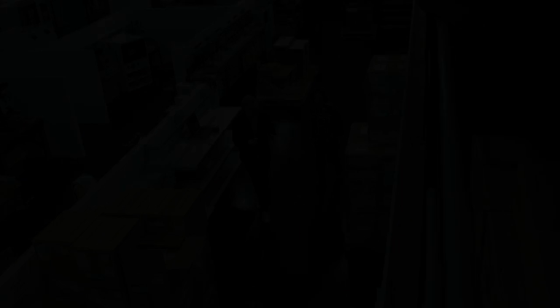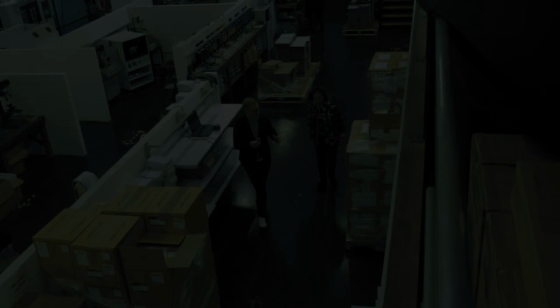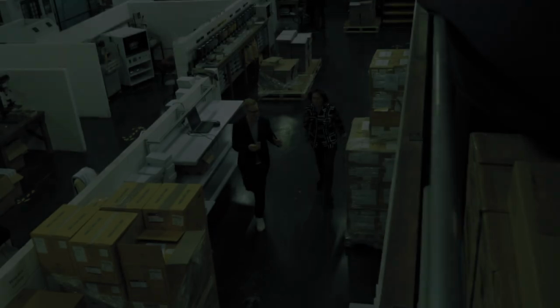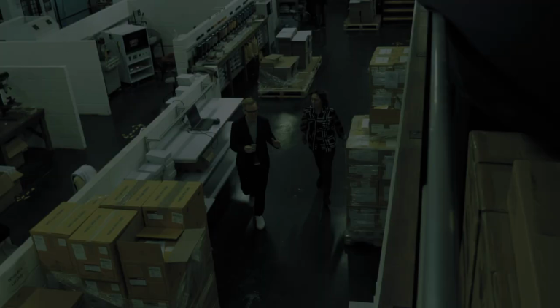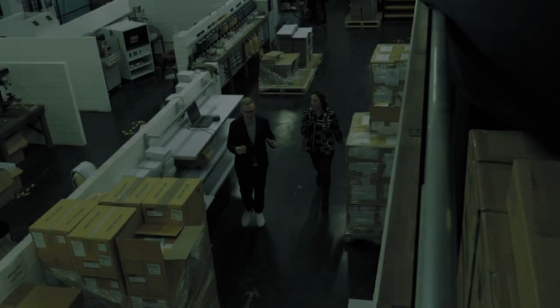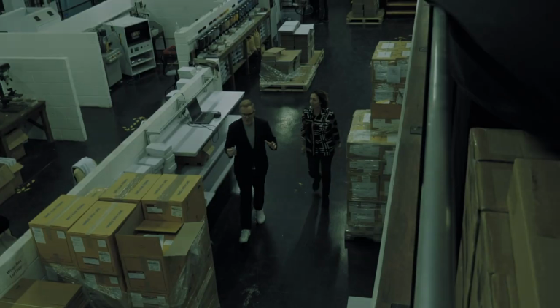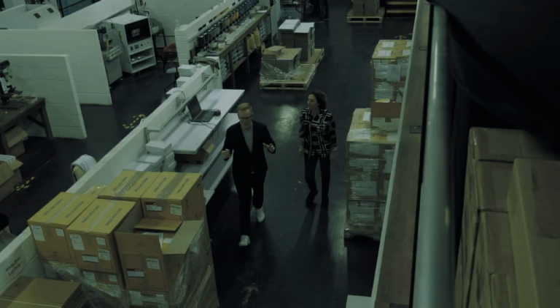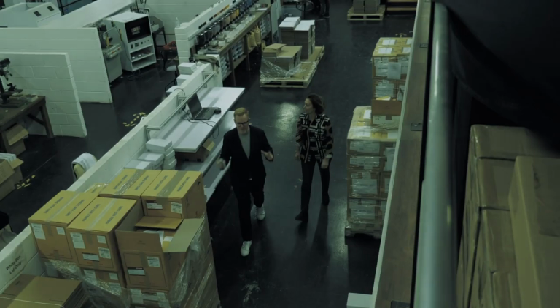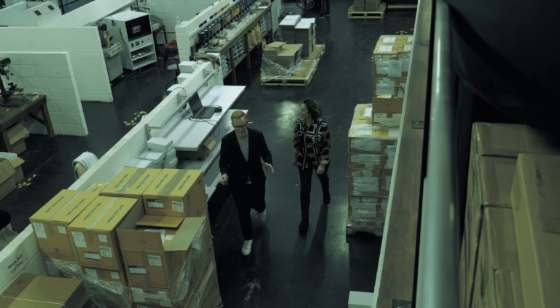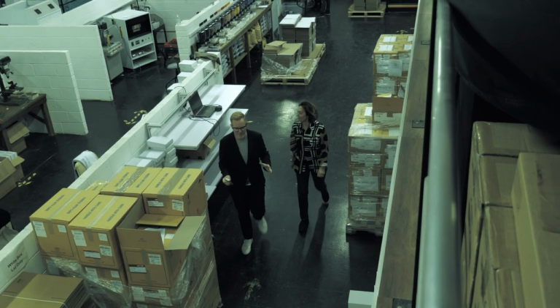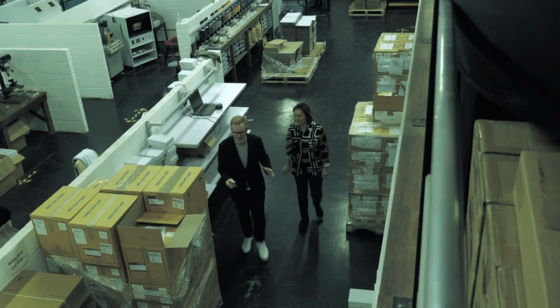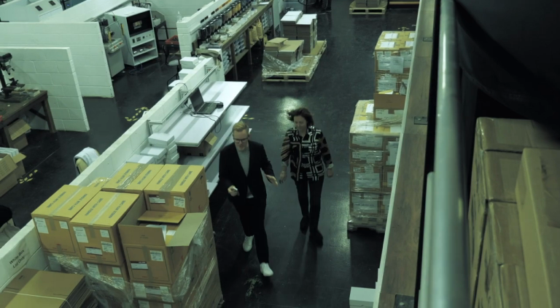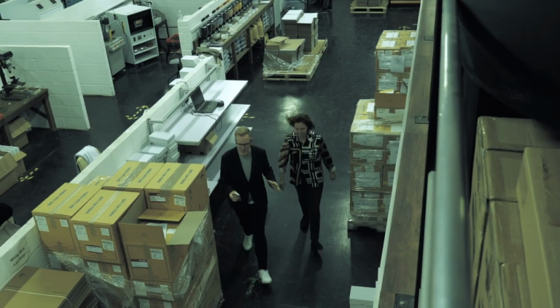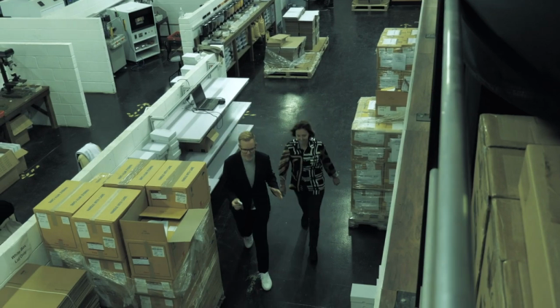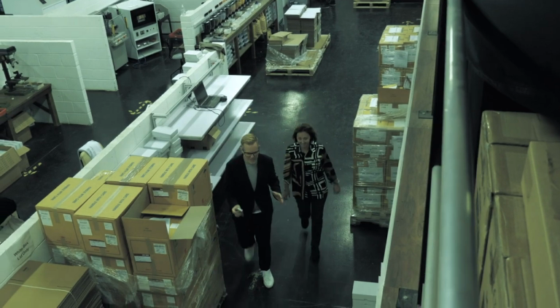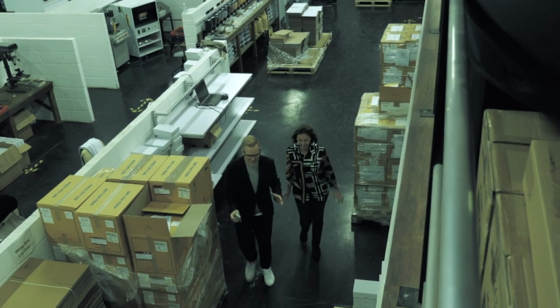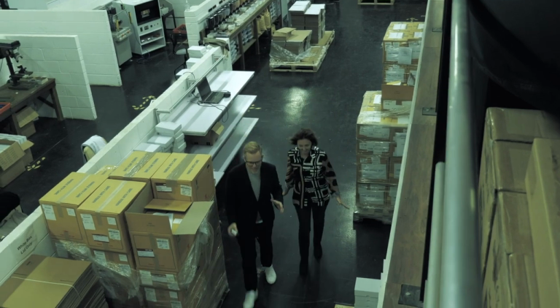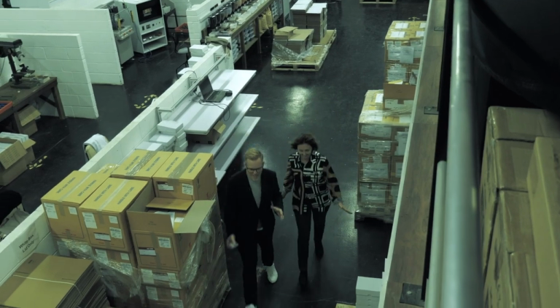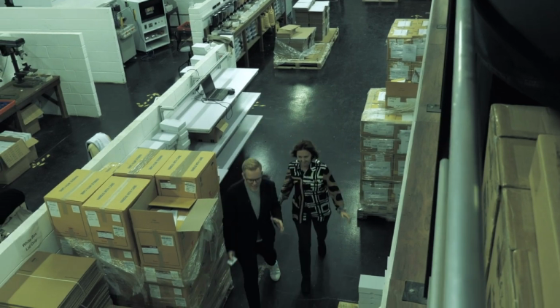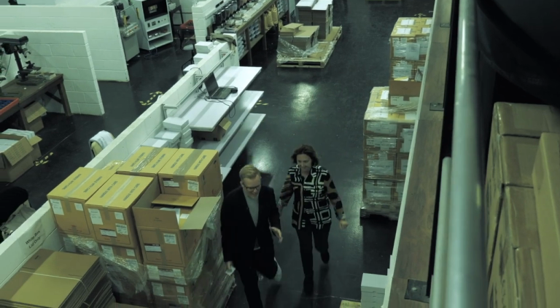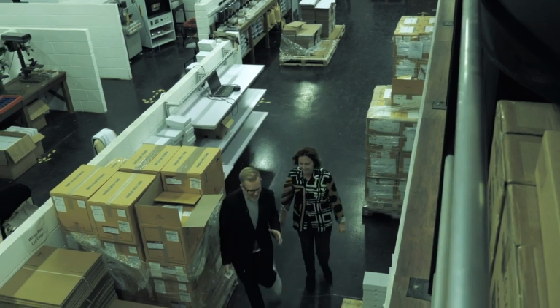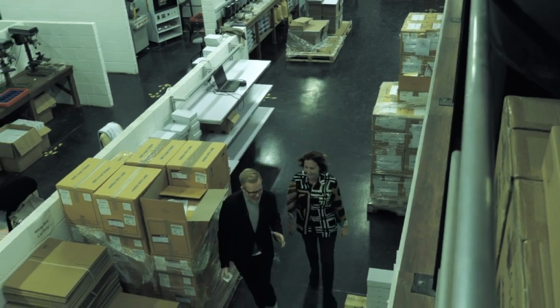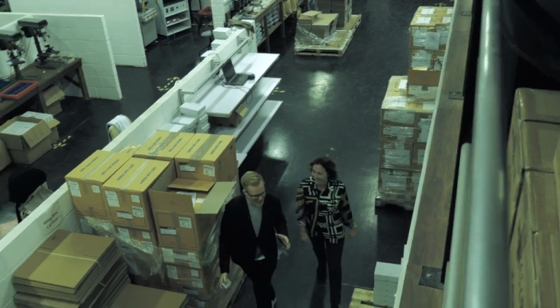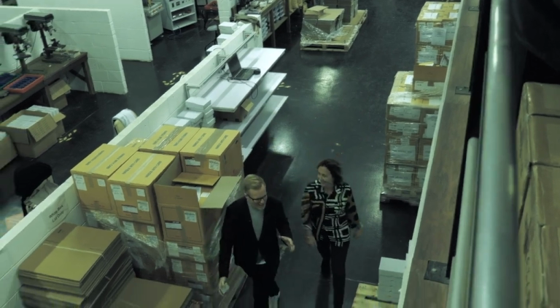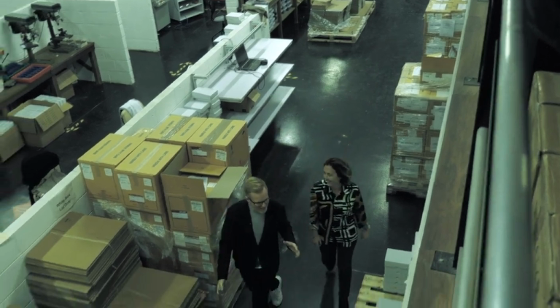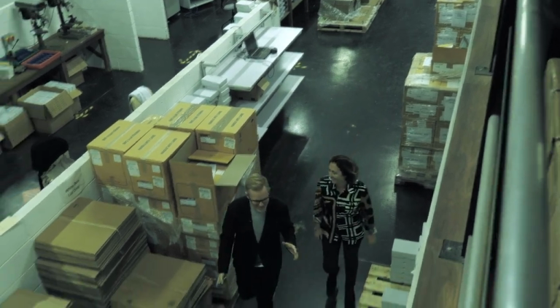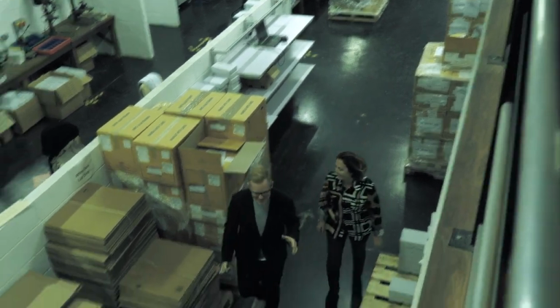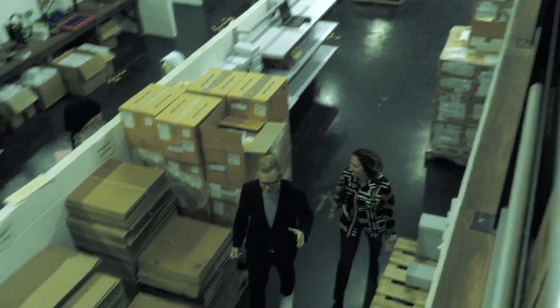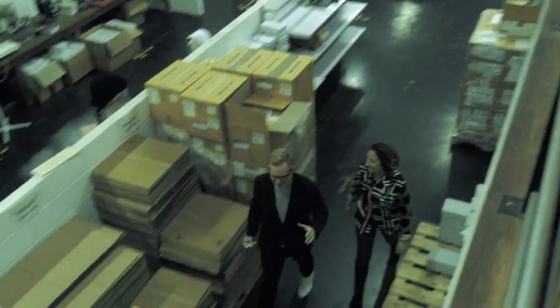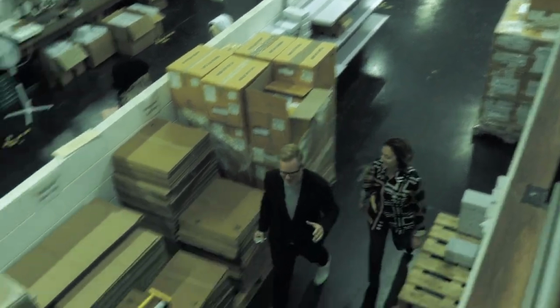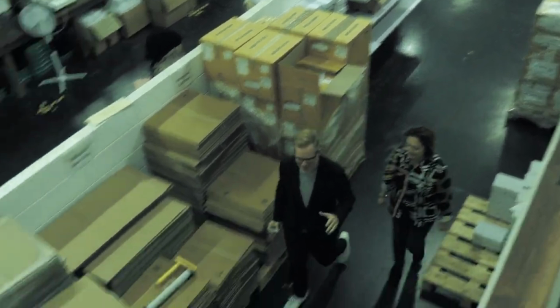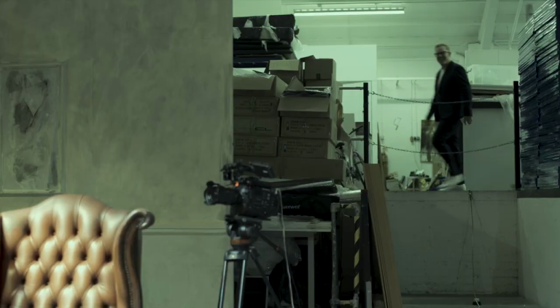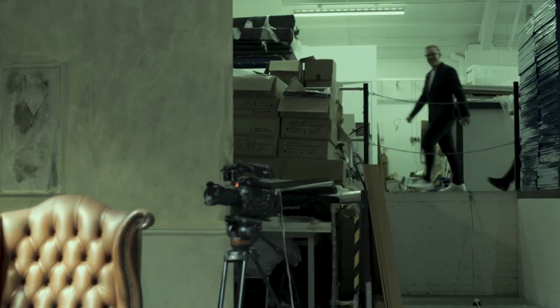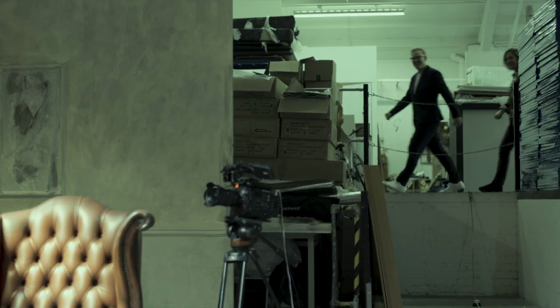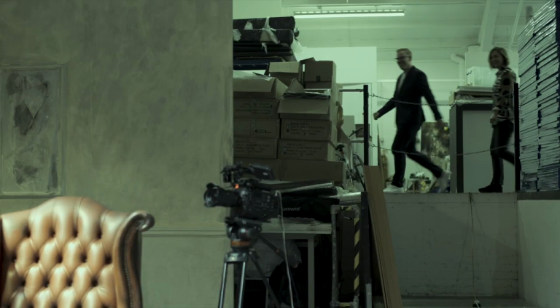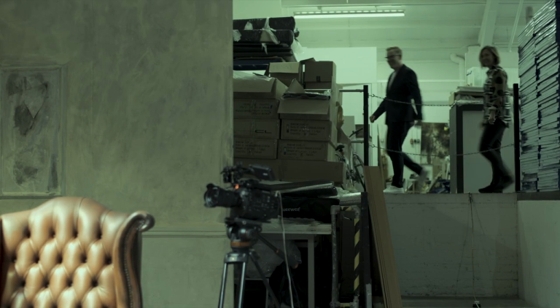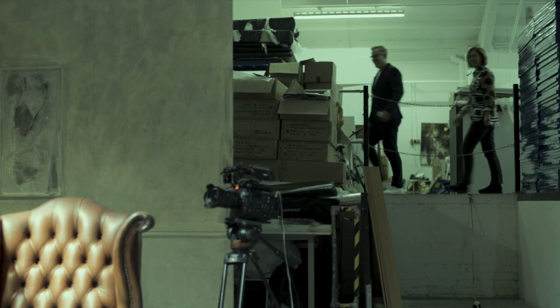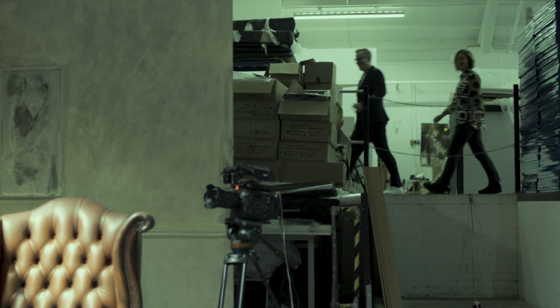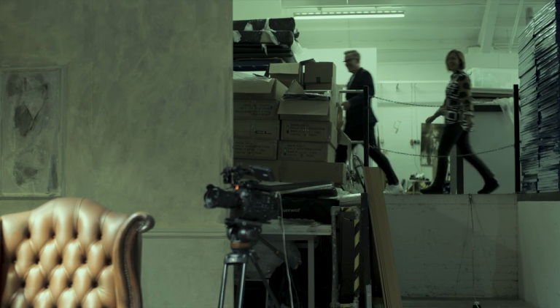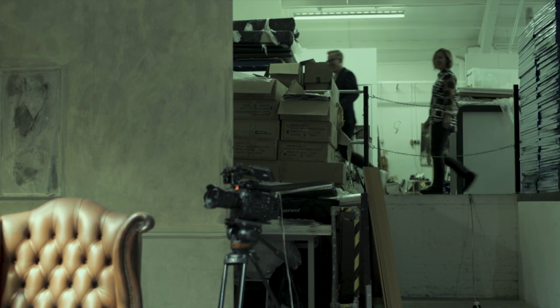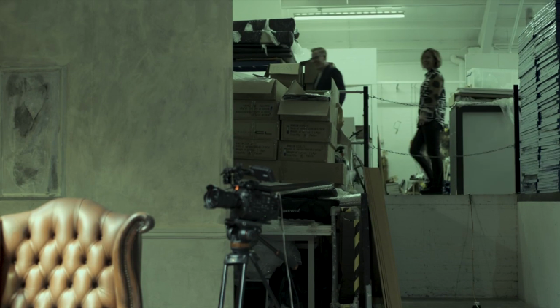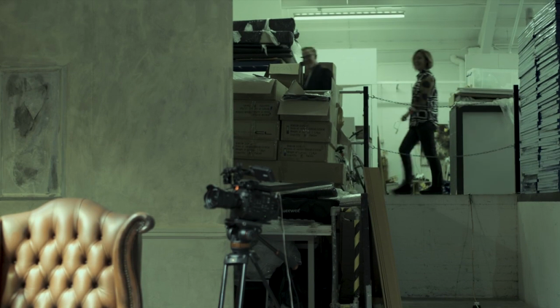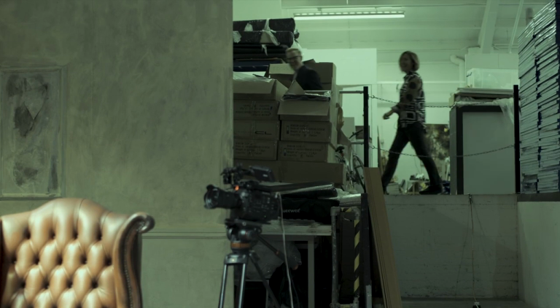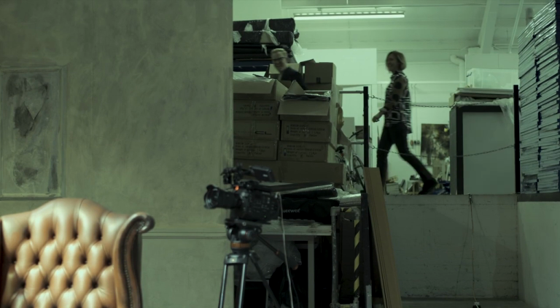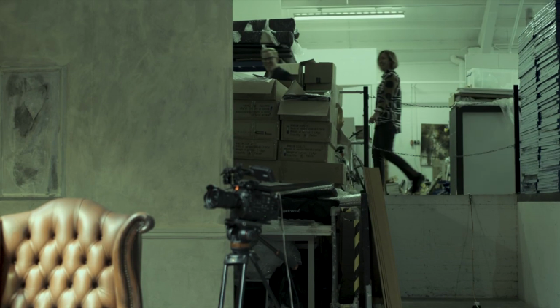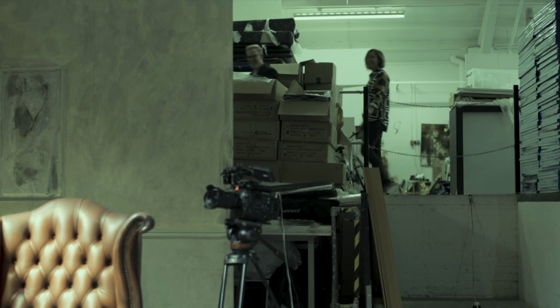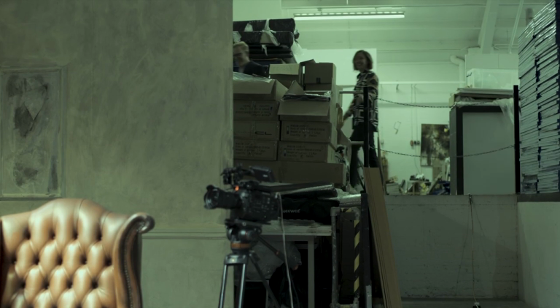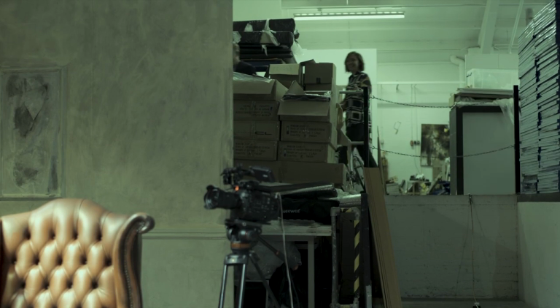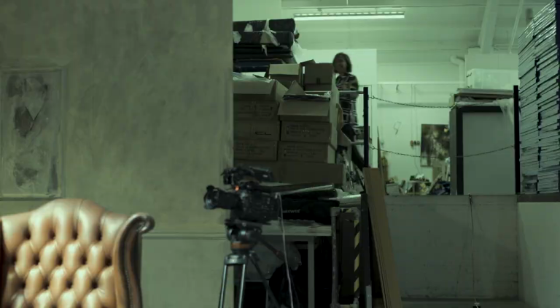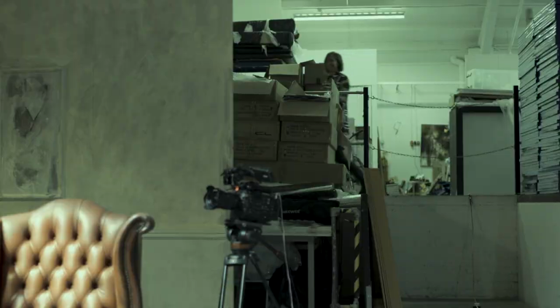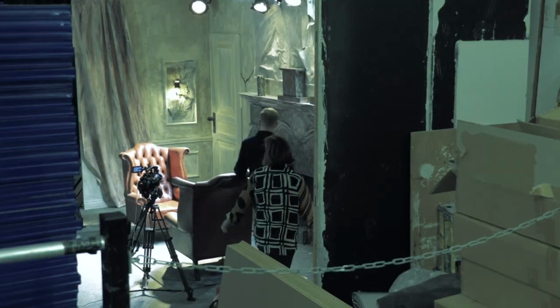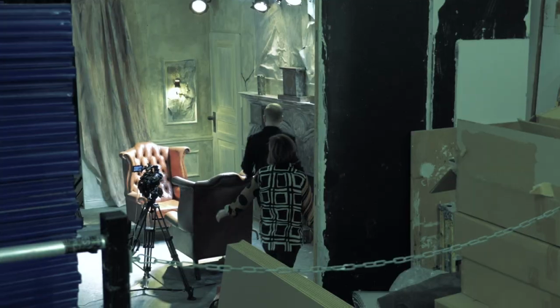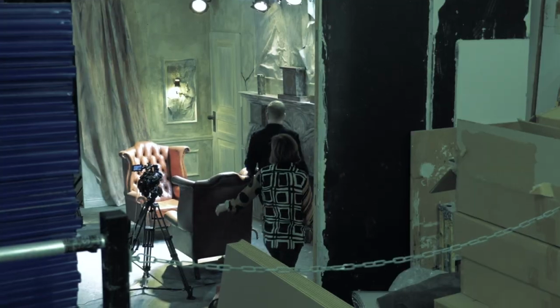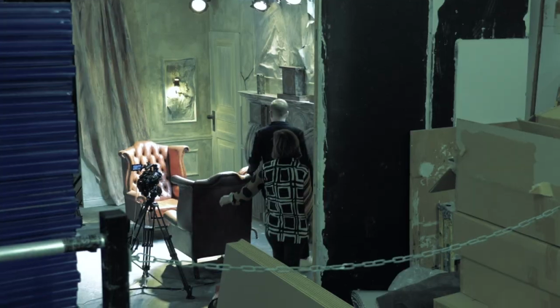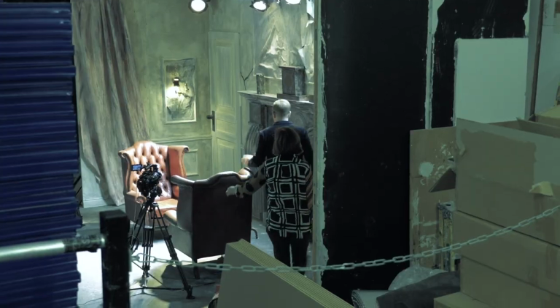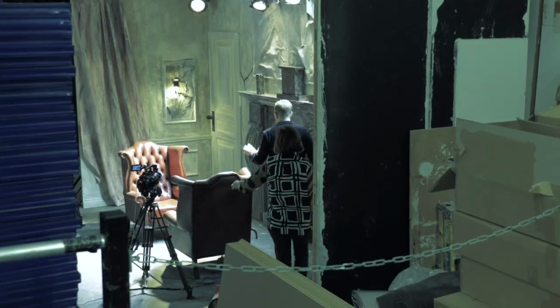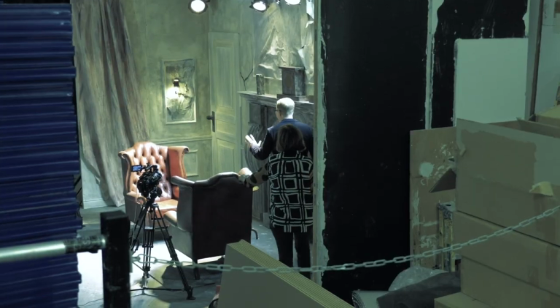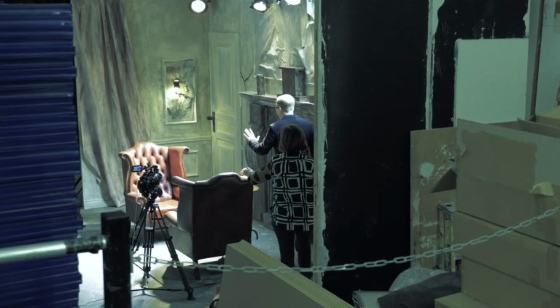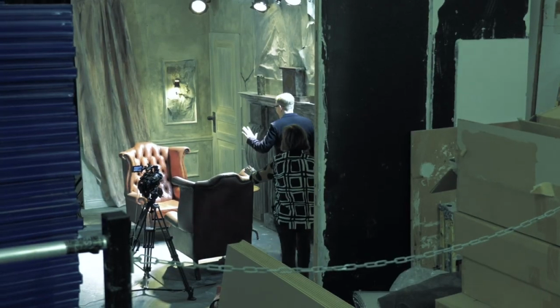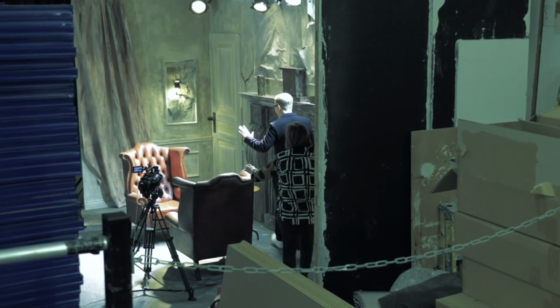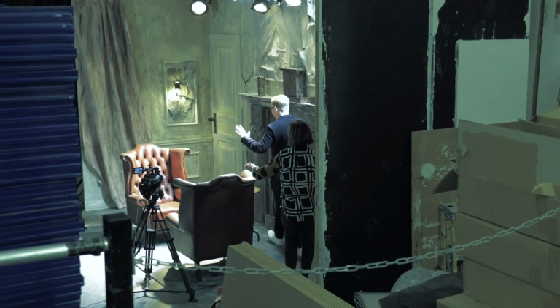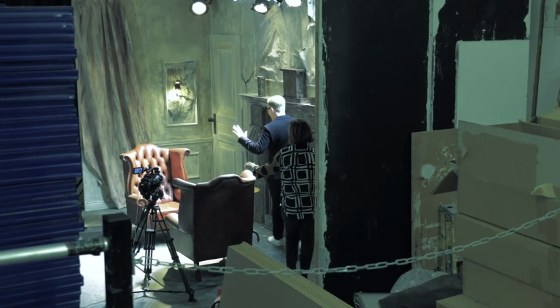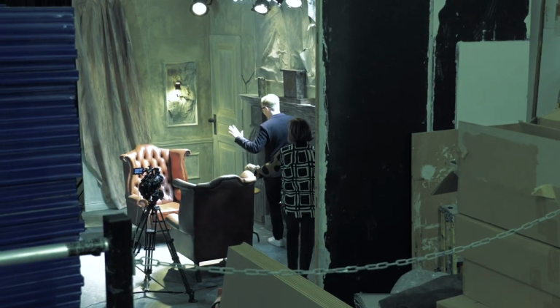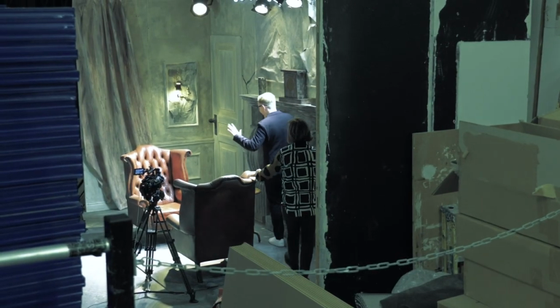Welcome to my factory. Thank you very much. Here we have my glorious Matrix Resurrections film set. Oh, fabulous.